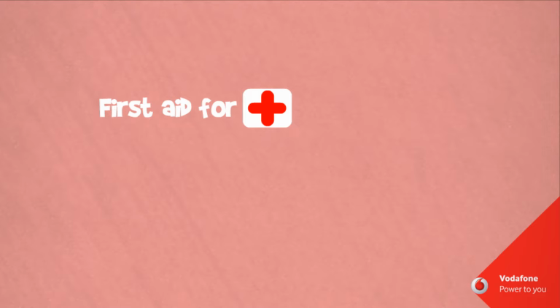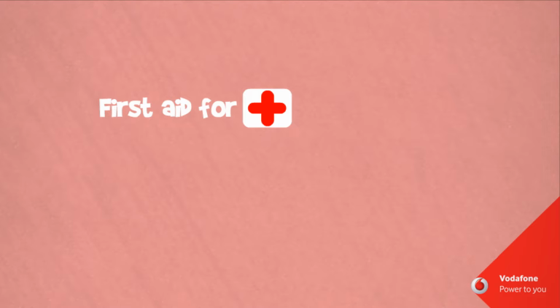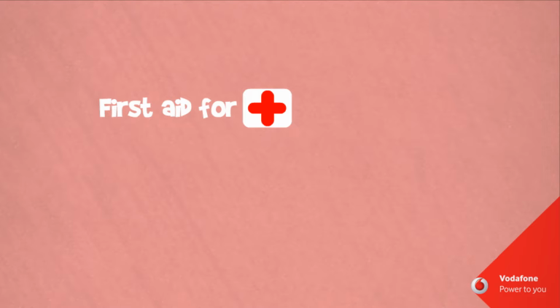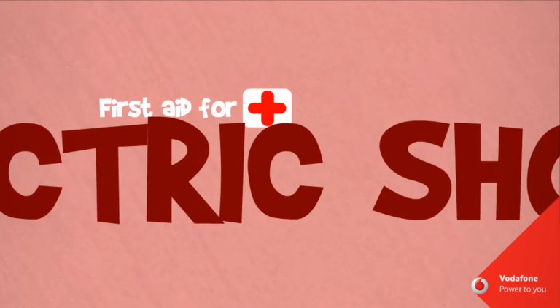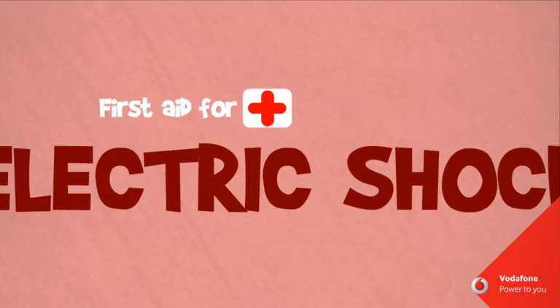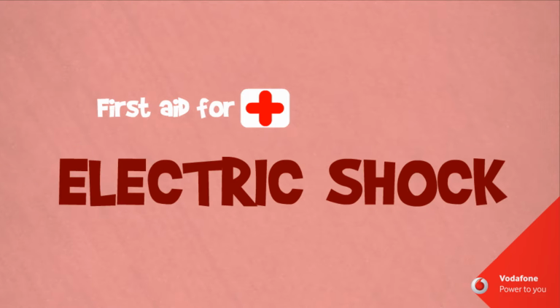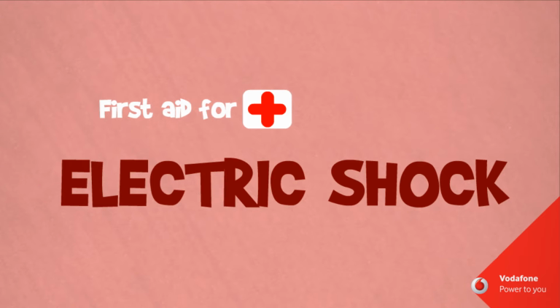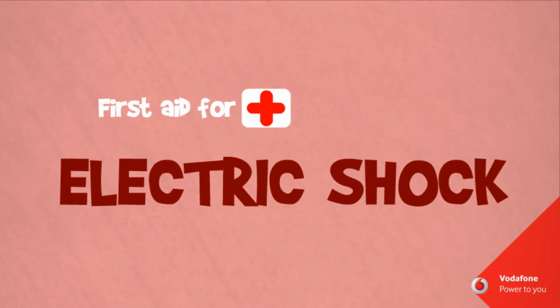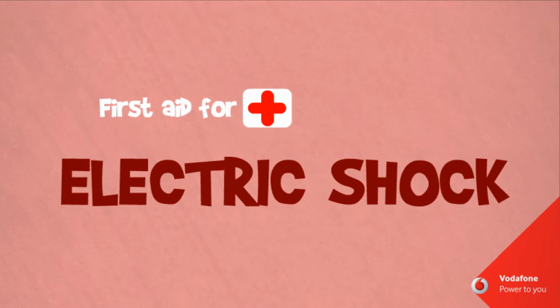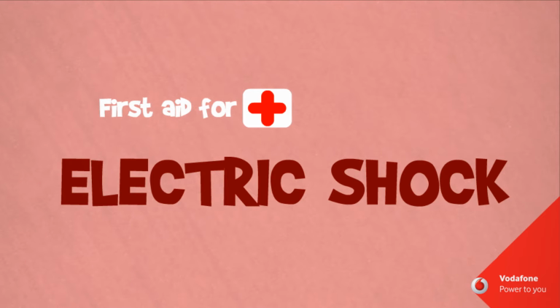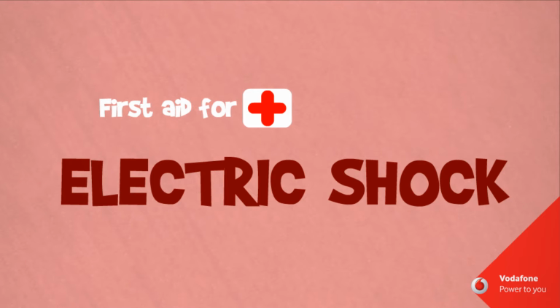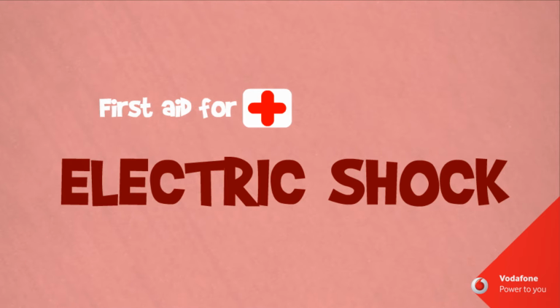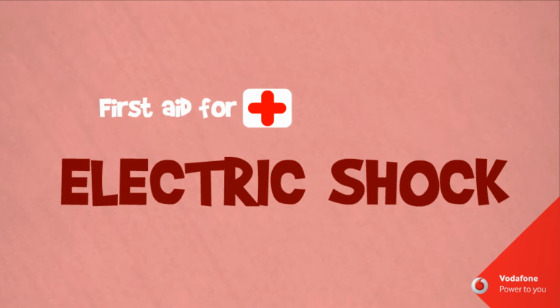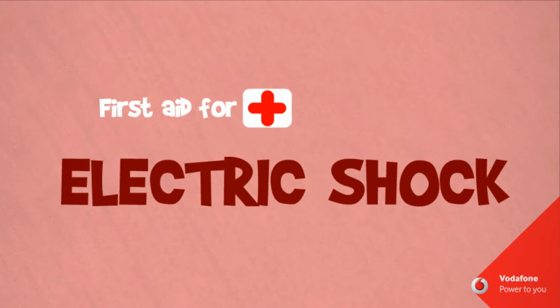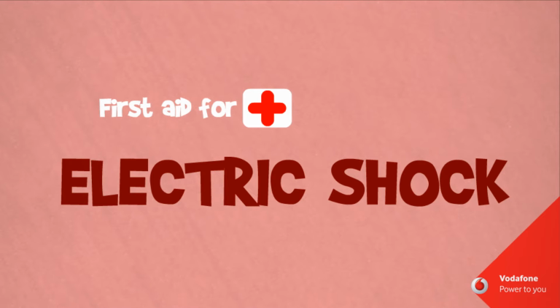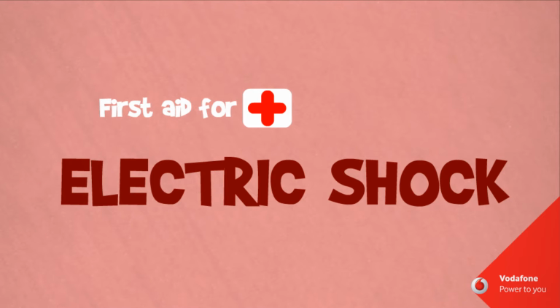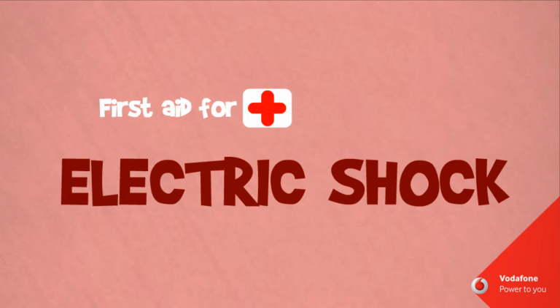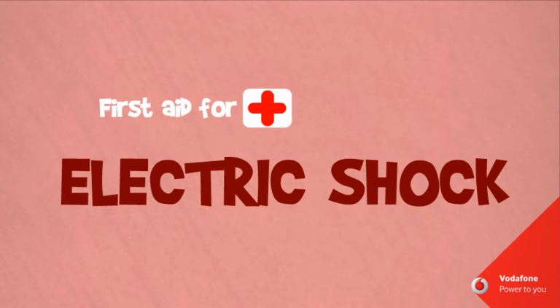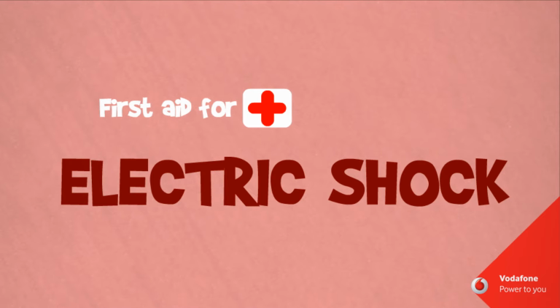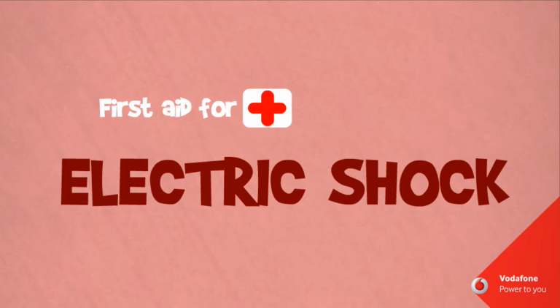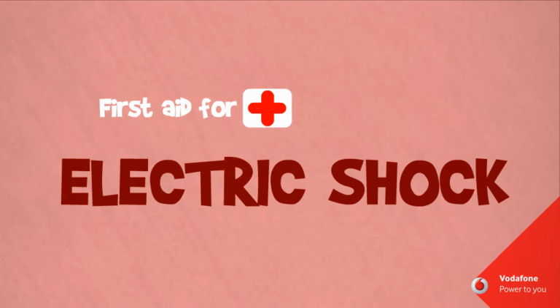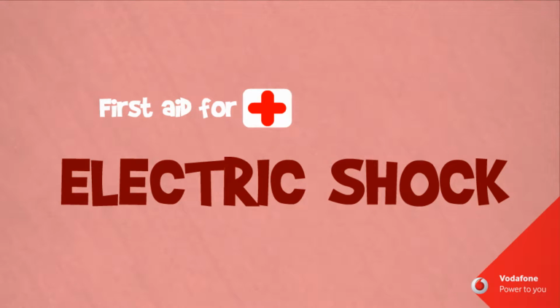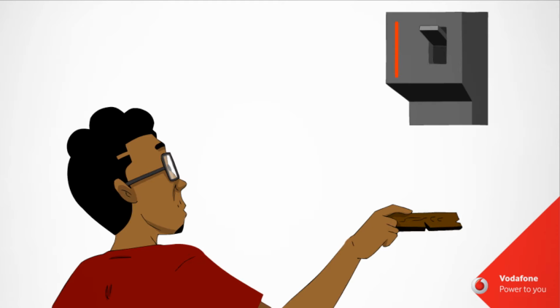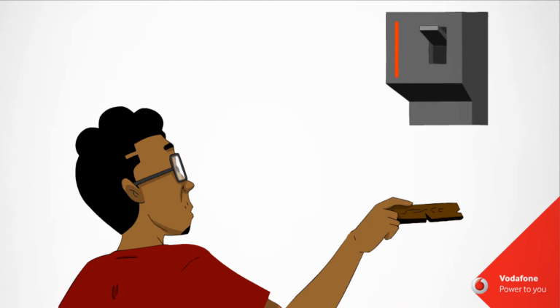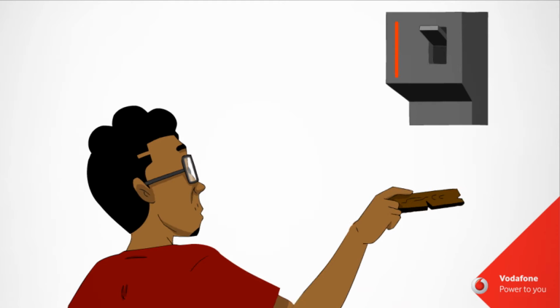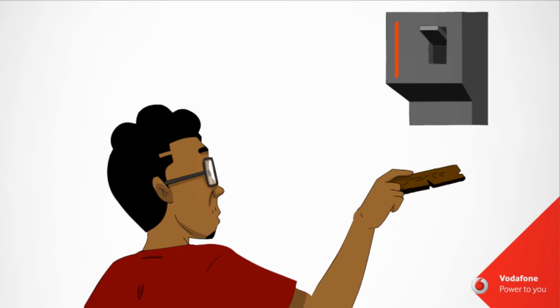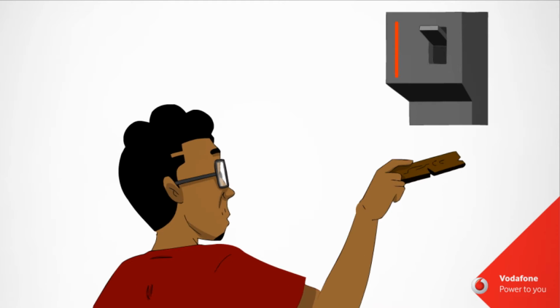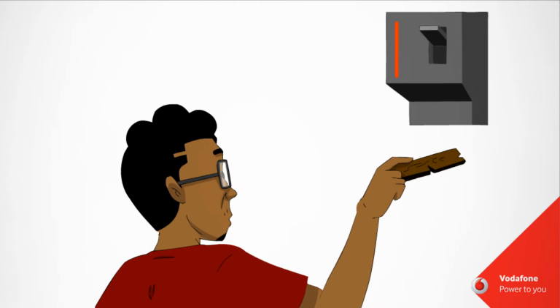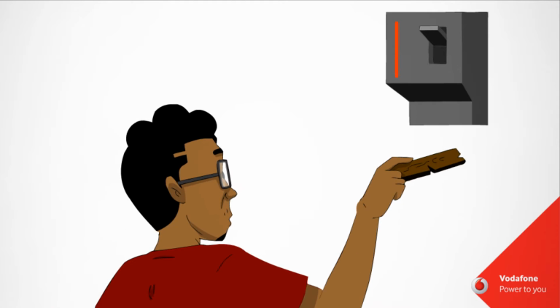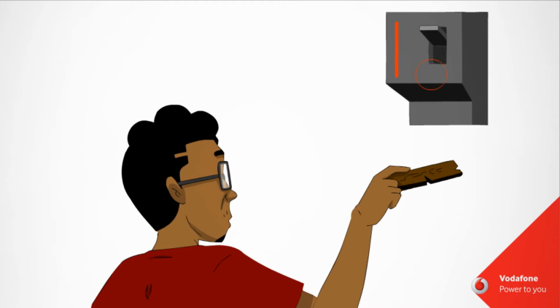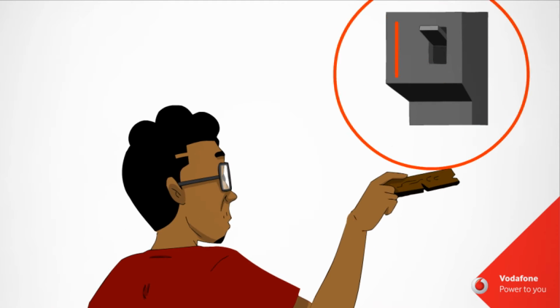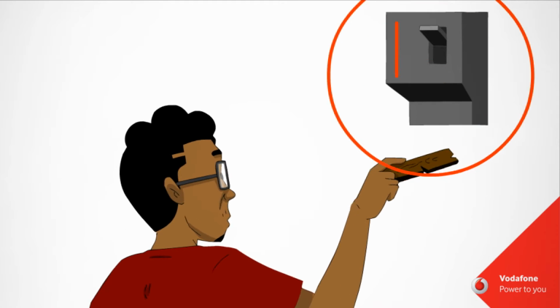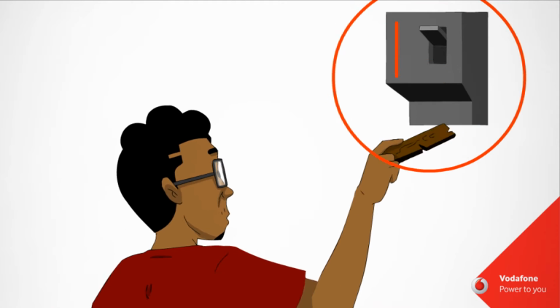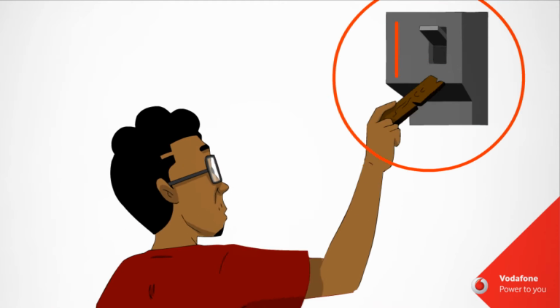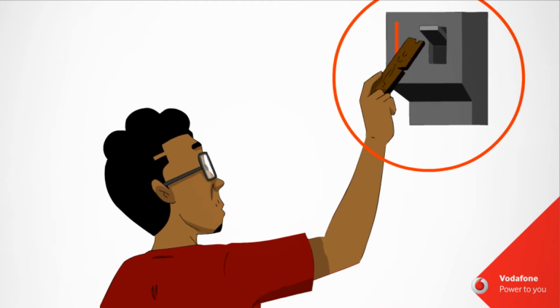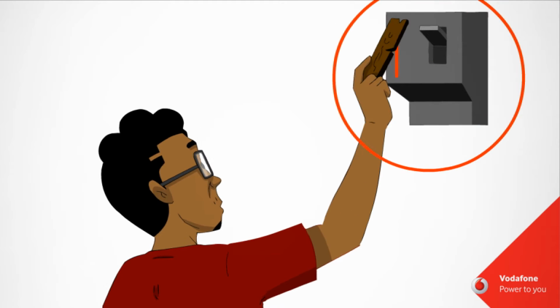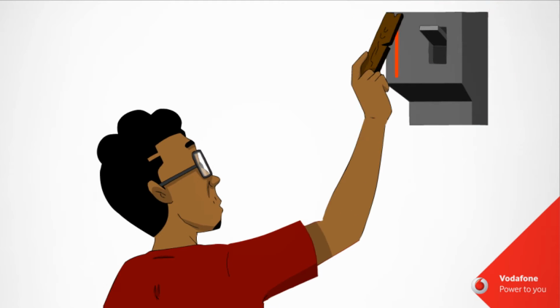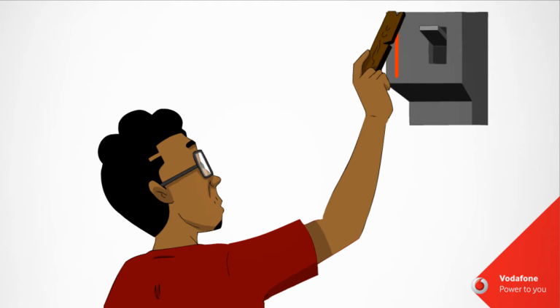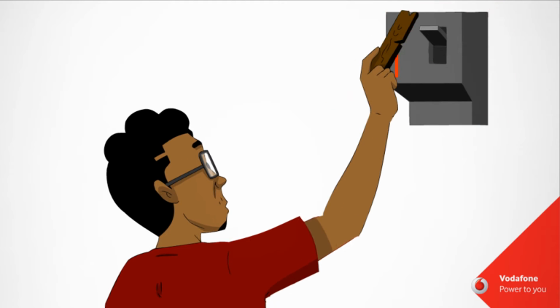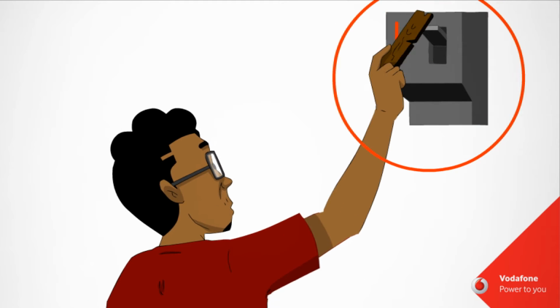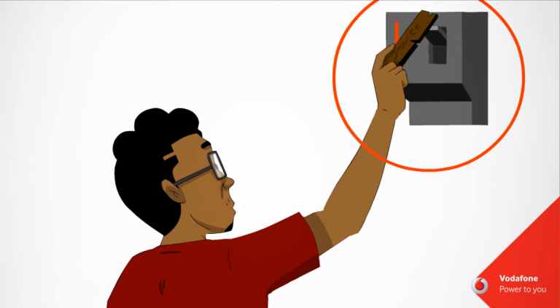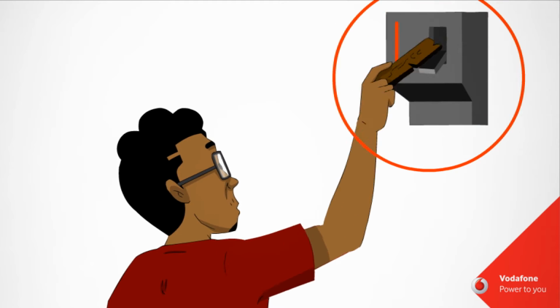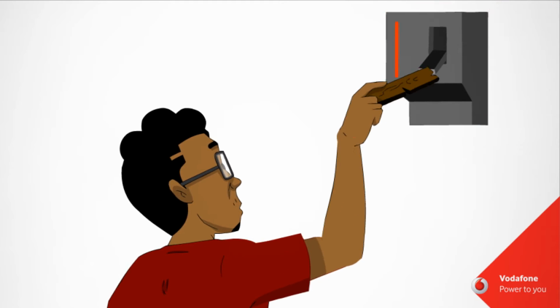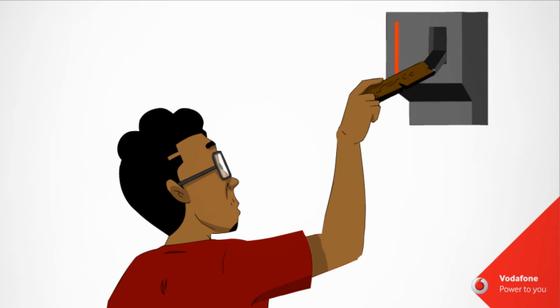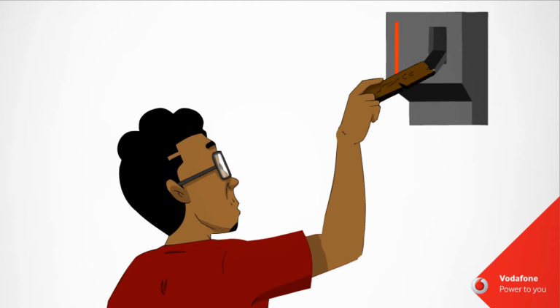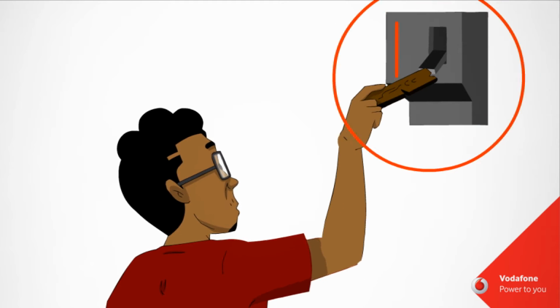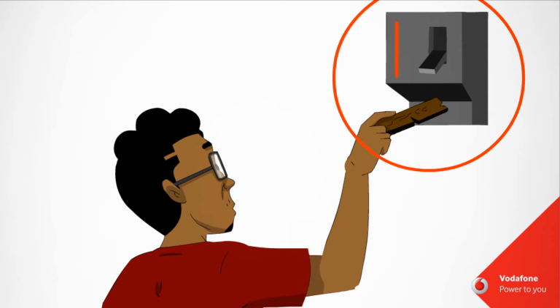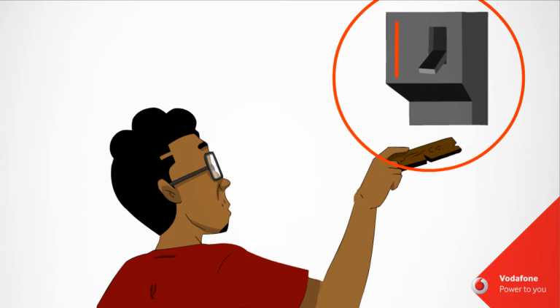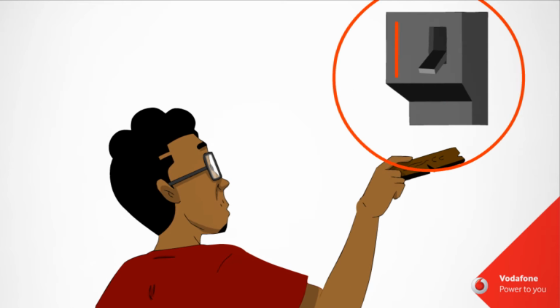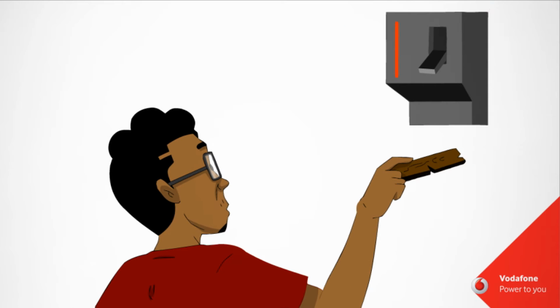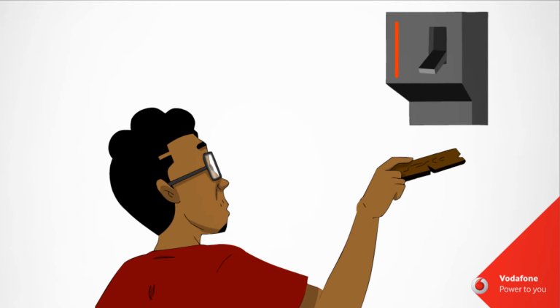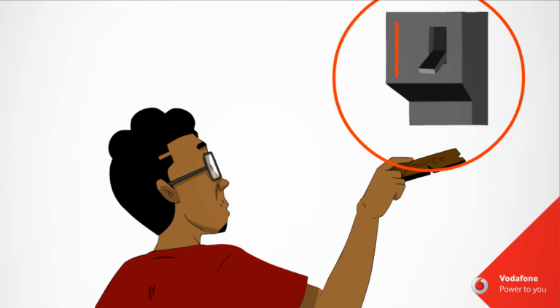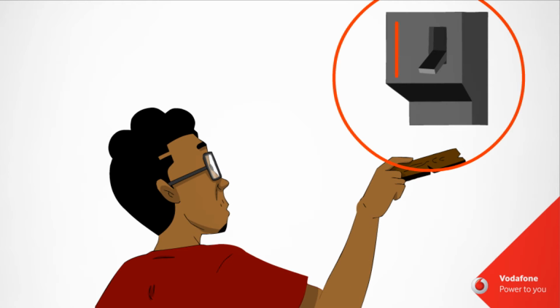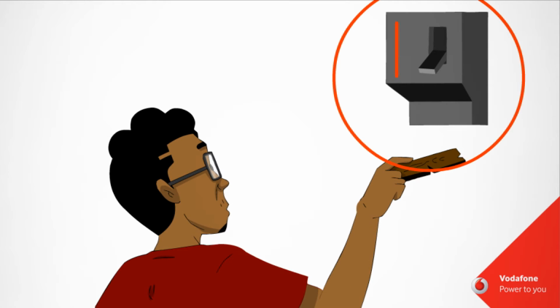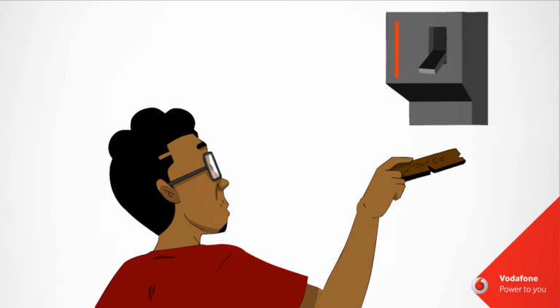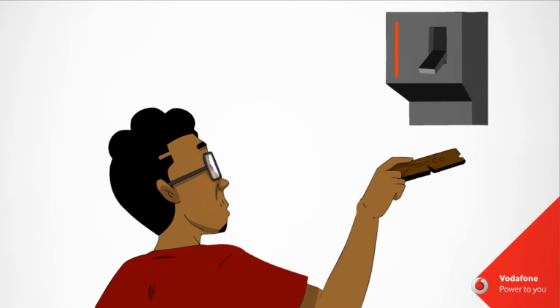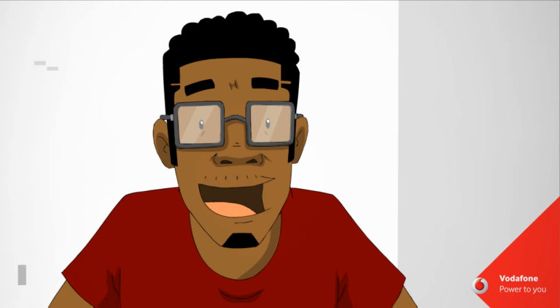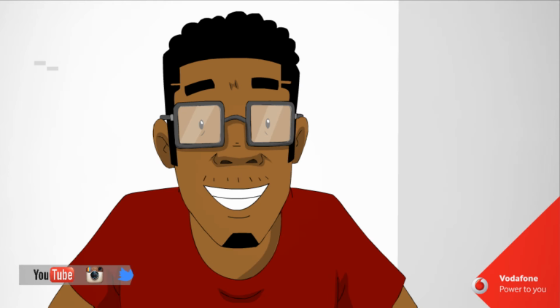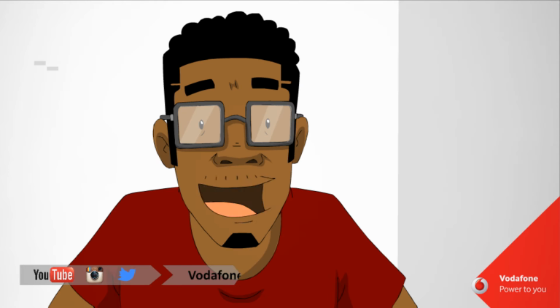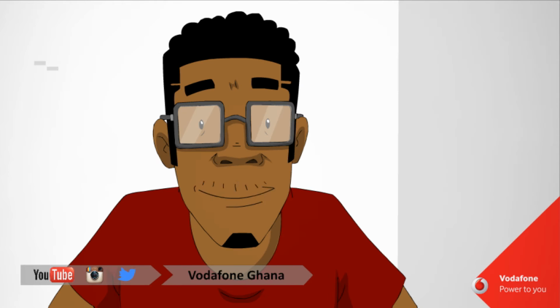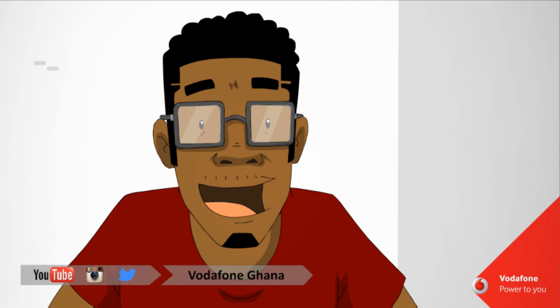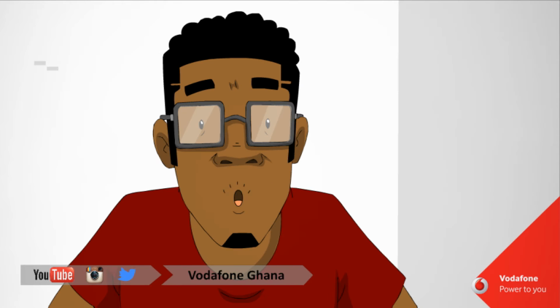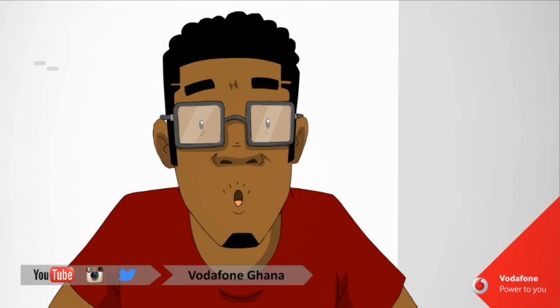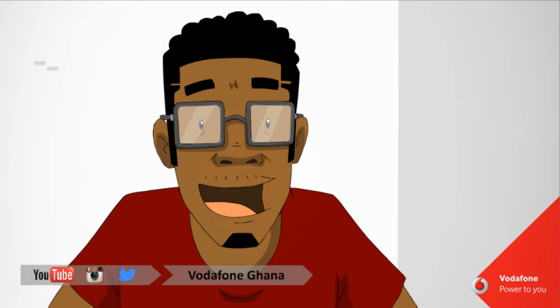First Aid for Electric Shock. Turn off the main power supply cautiously. Approach the victim with caution.